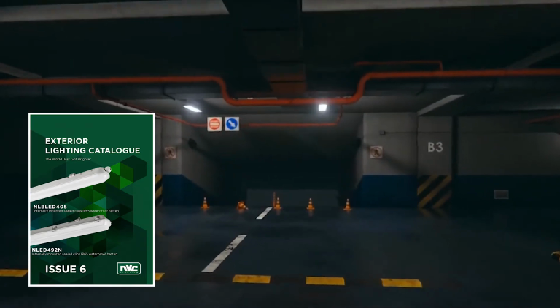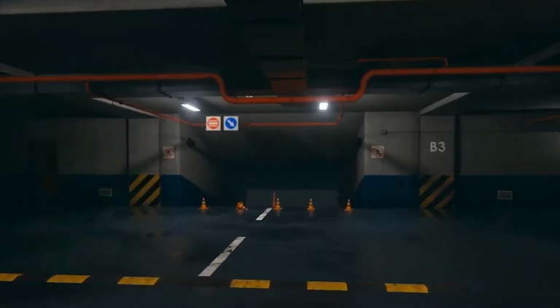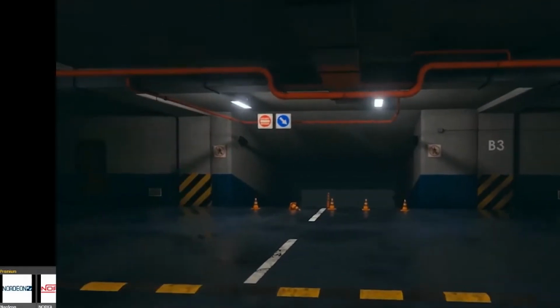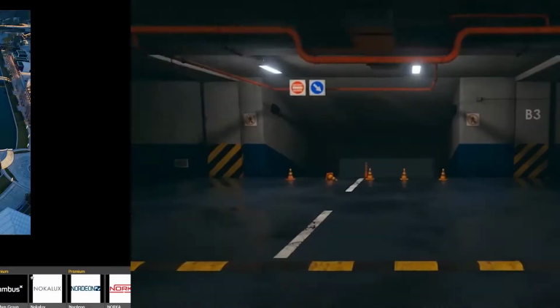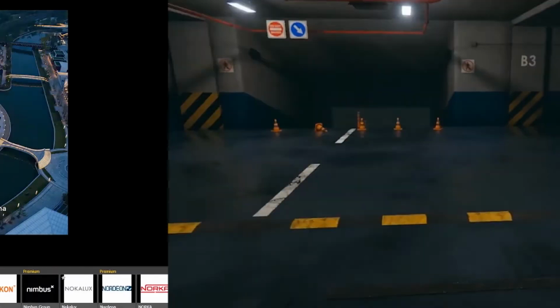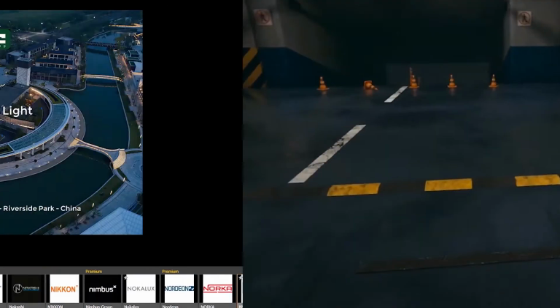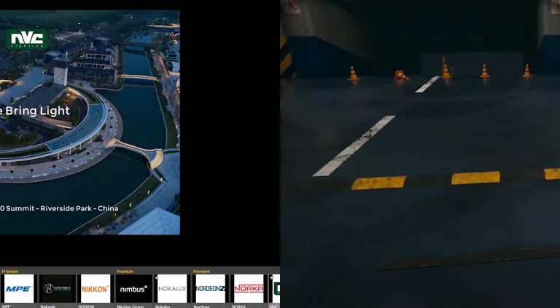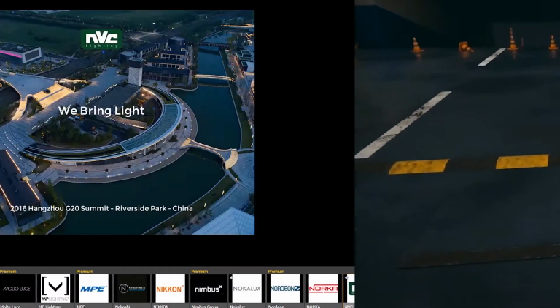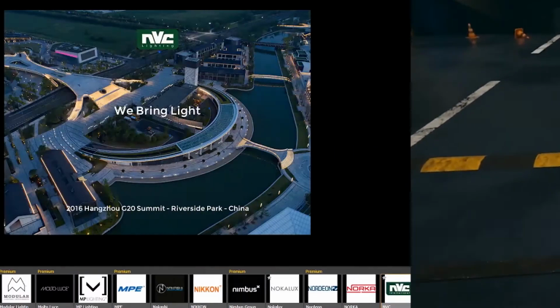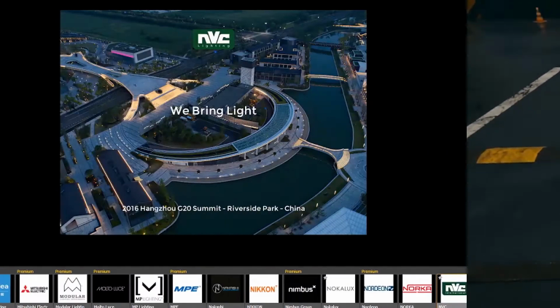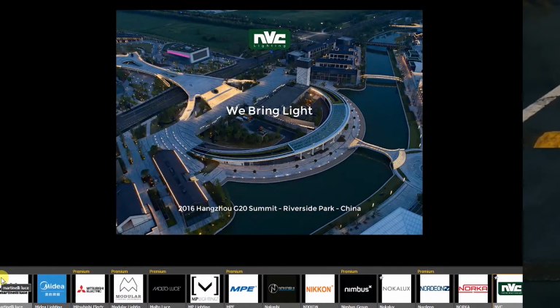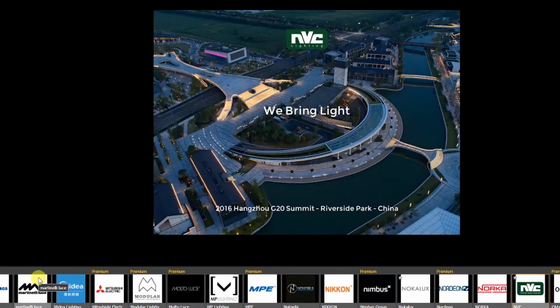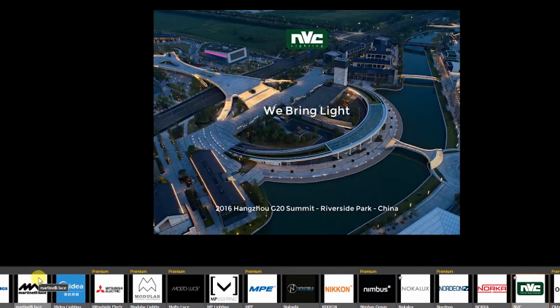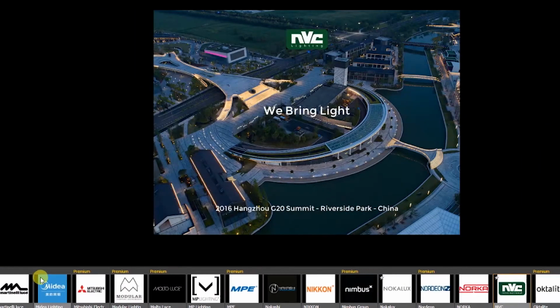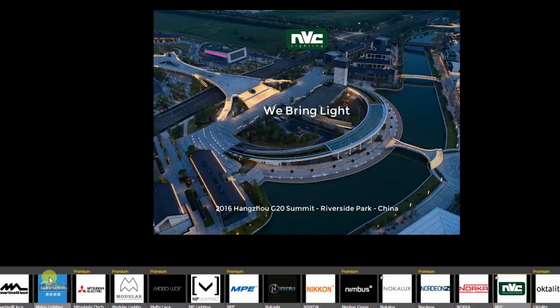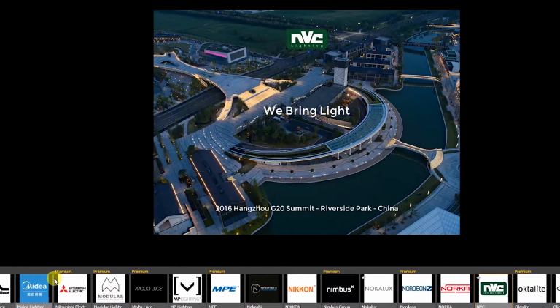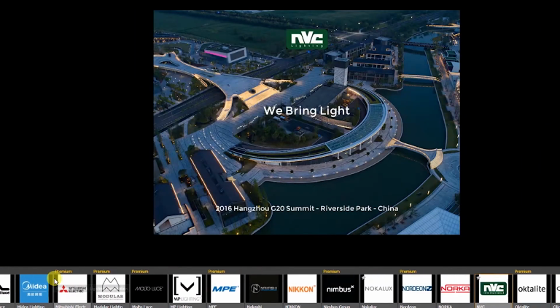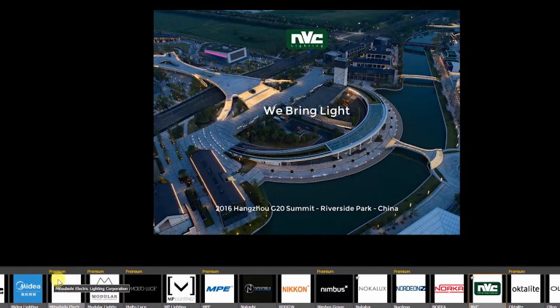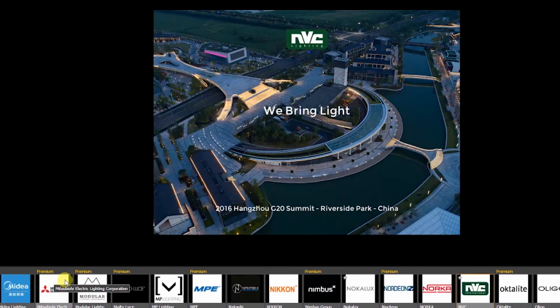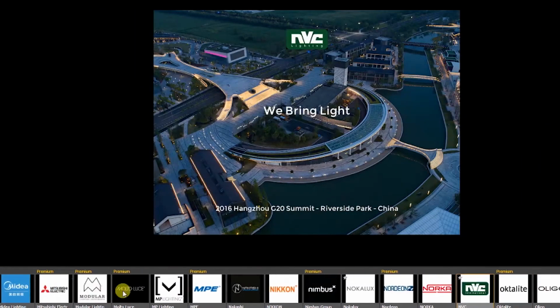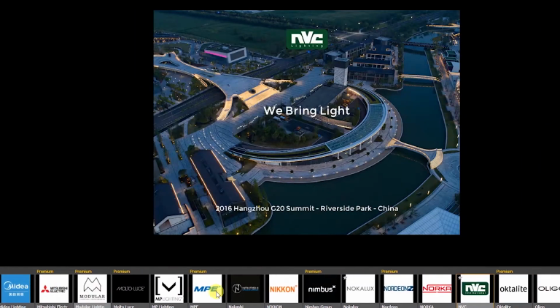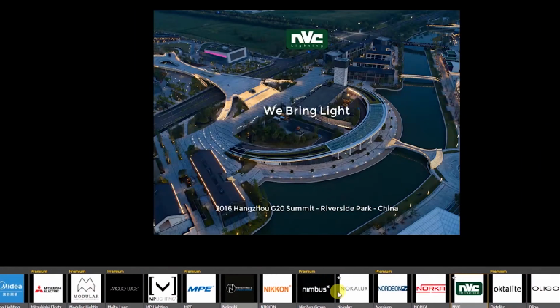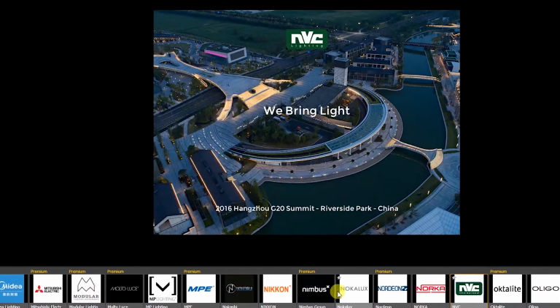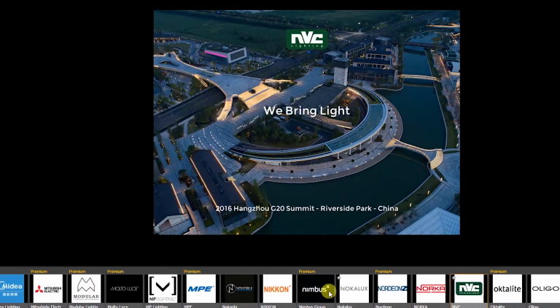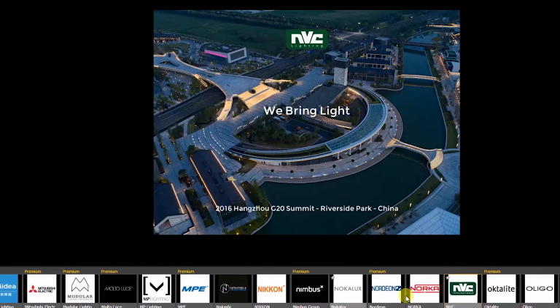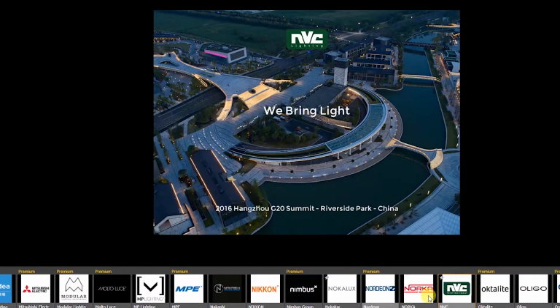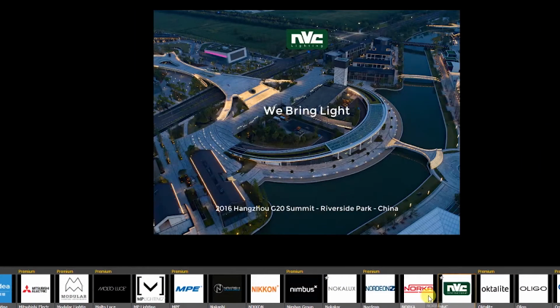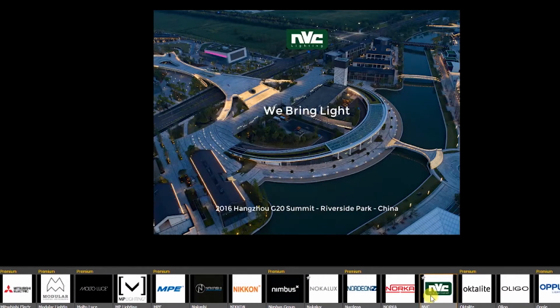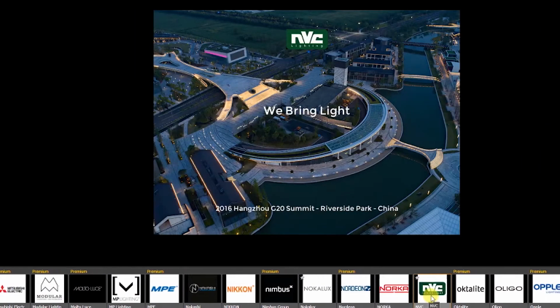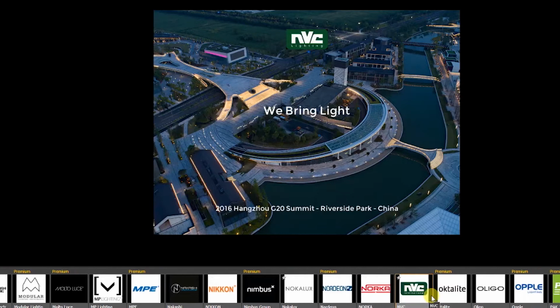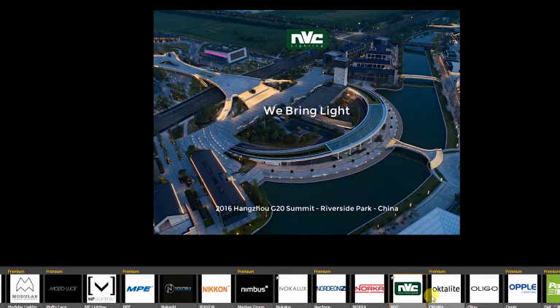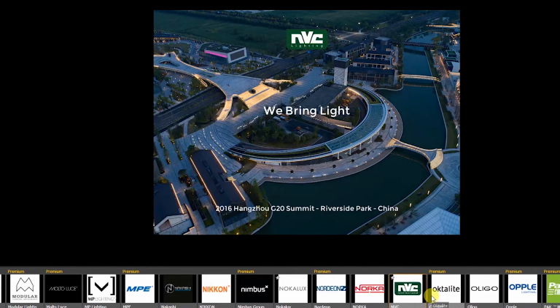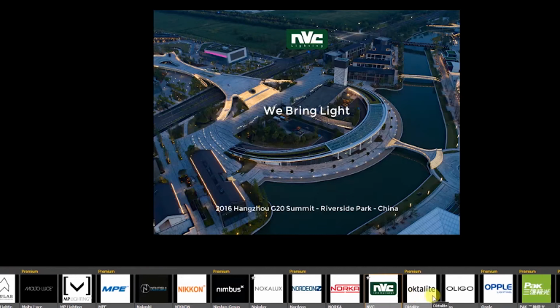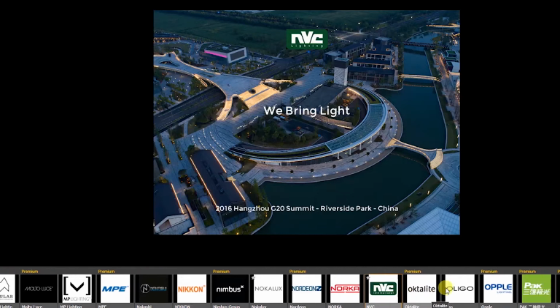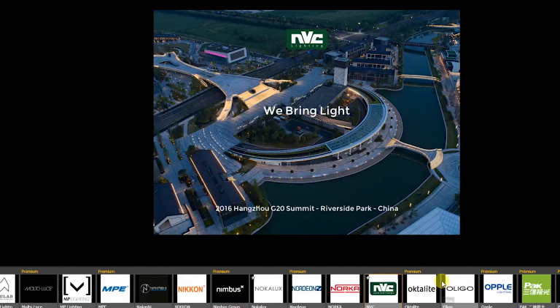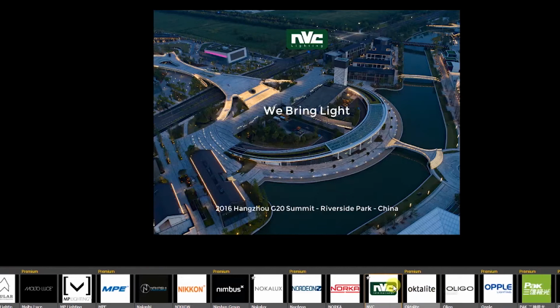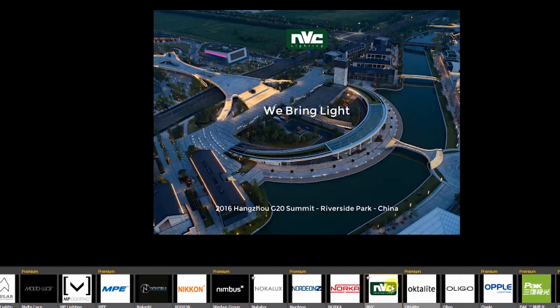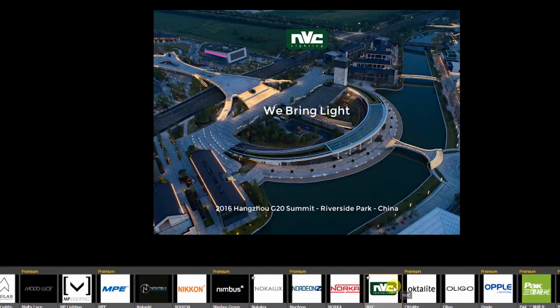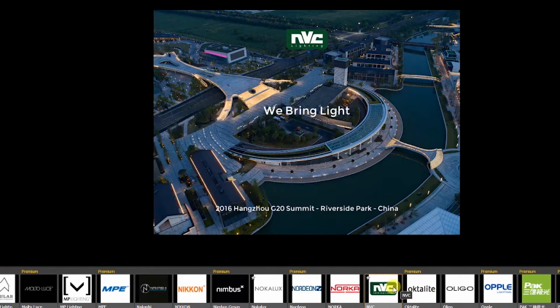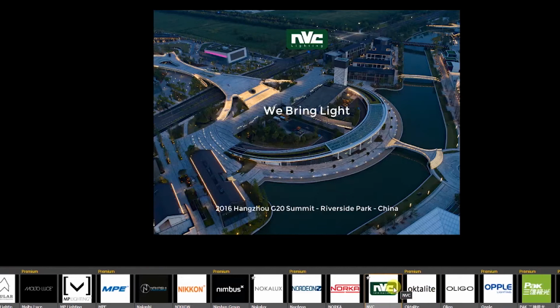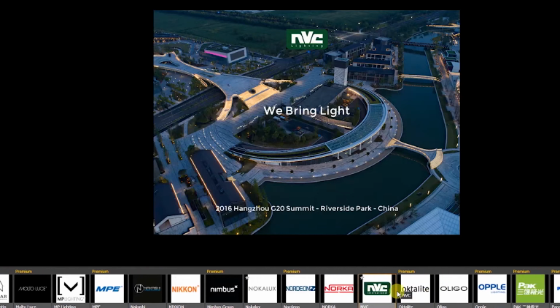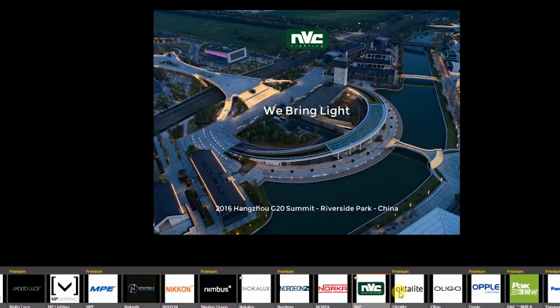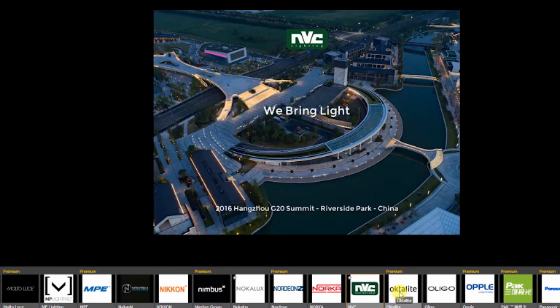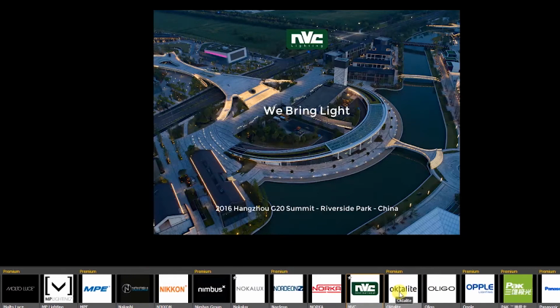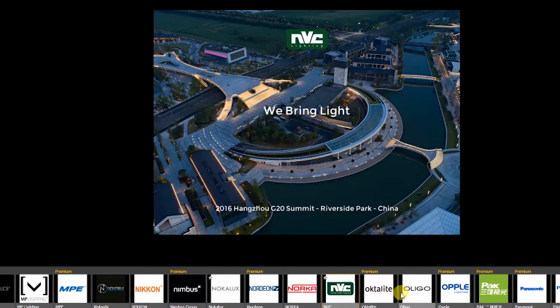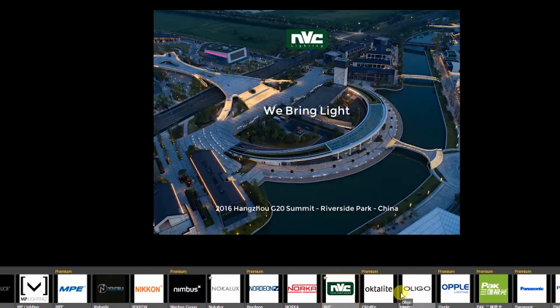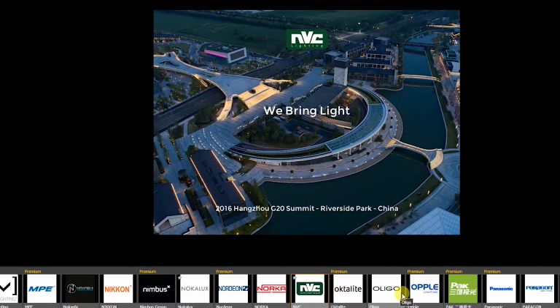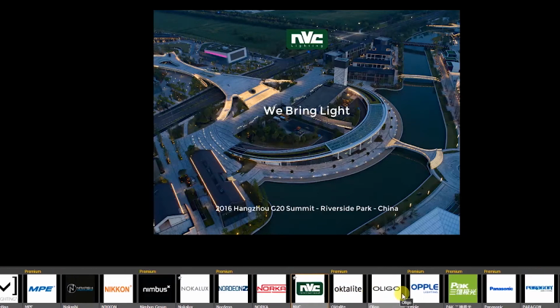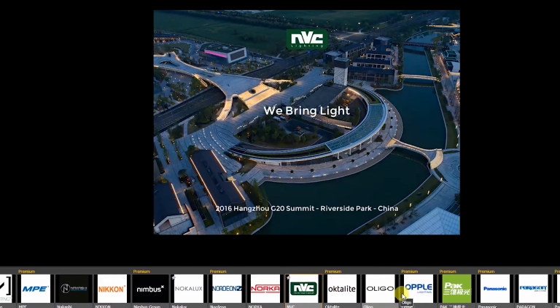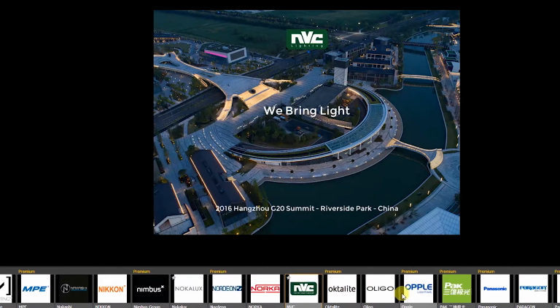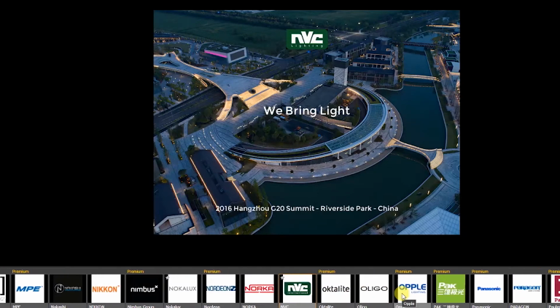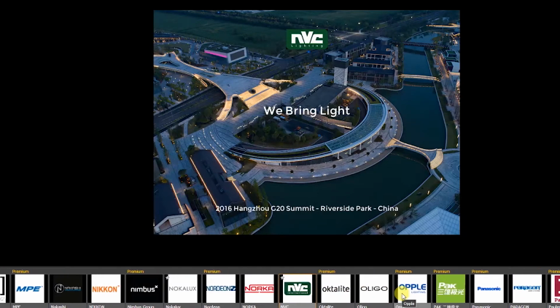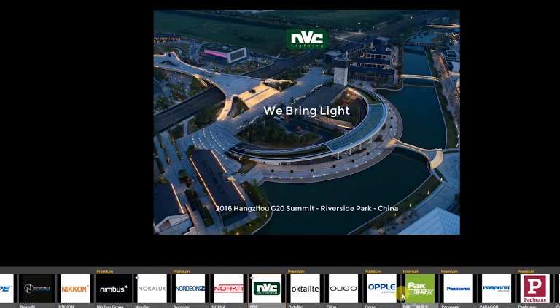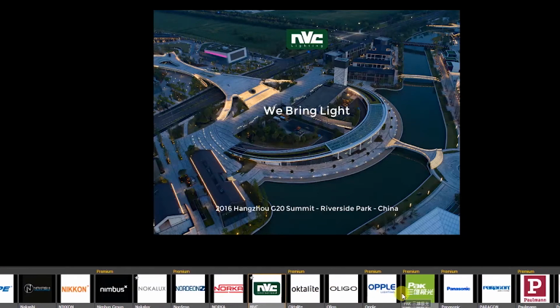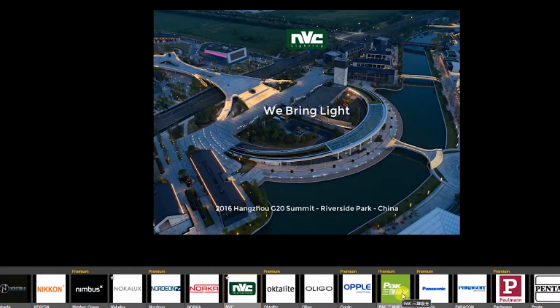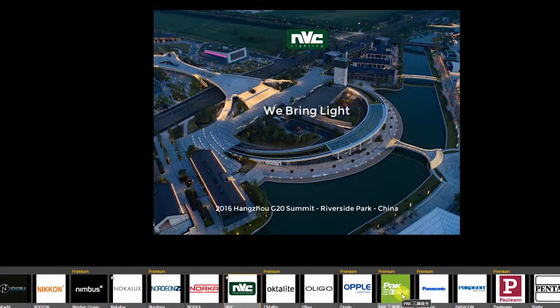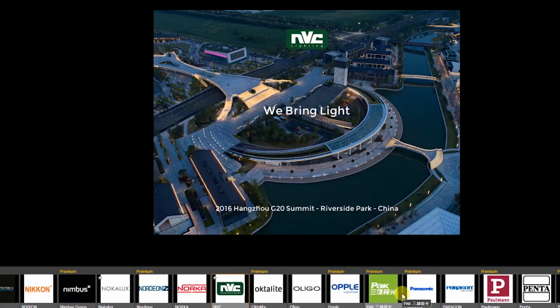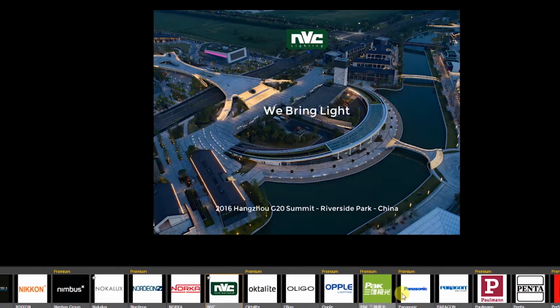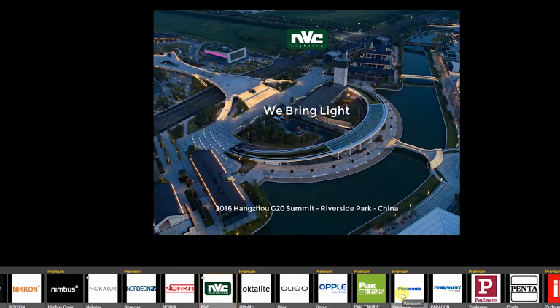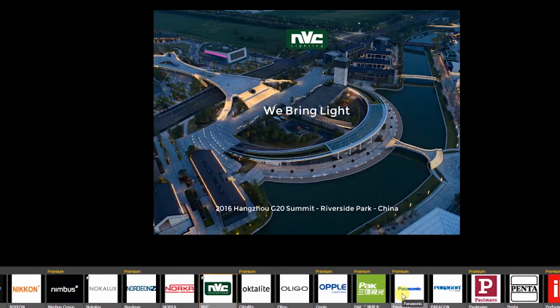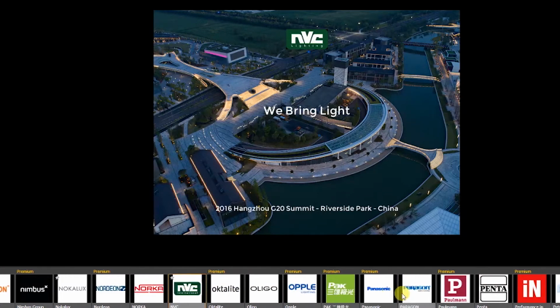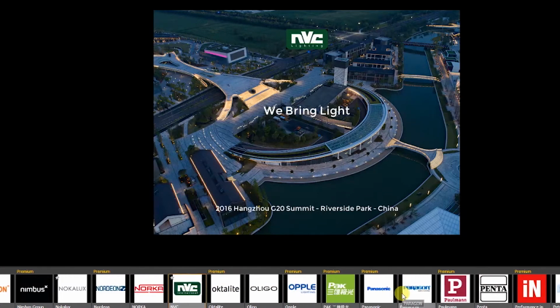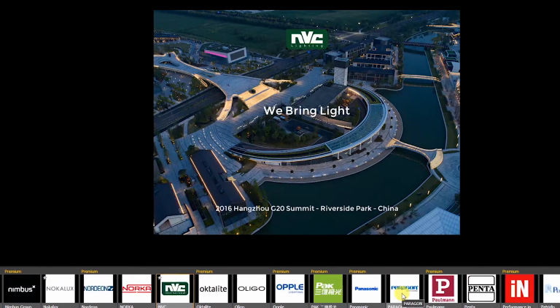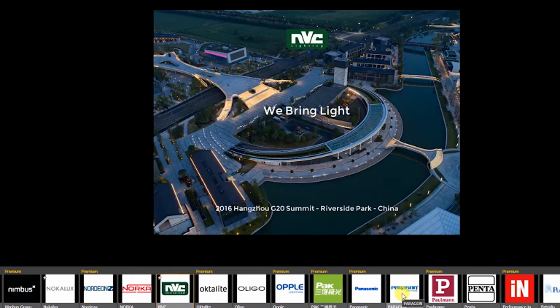Many top LED lighting companies including NVC Lighting, Philips, and others provide this product.